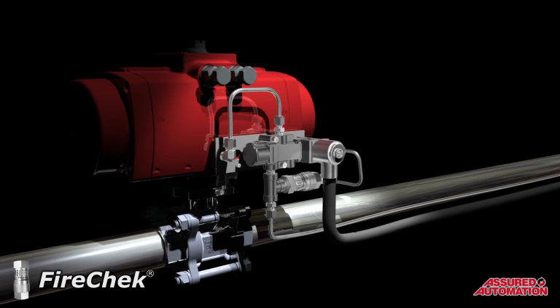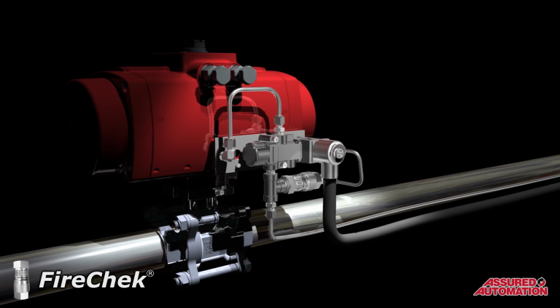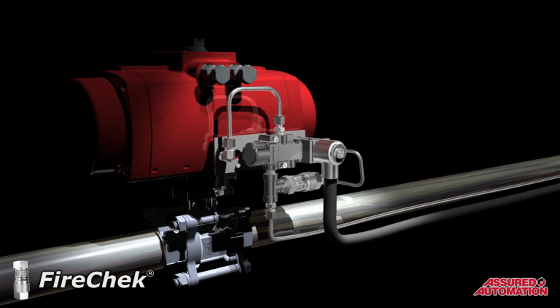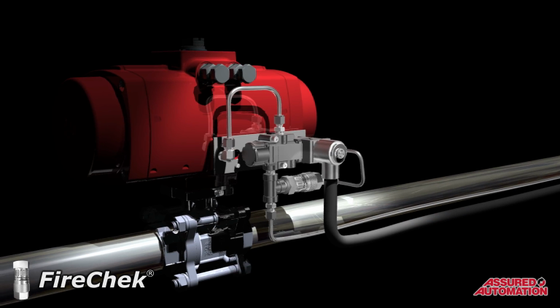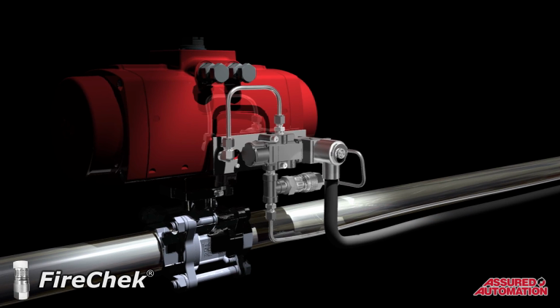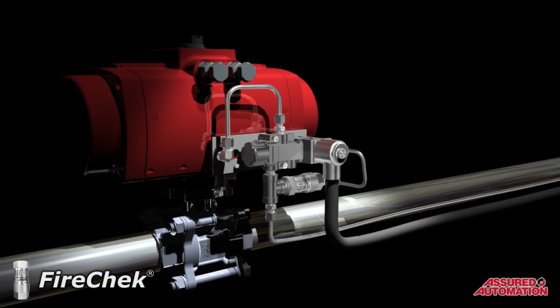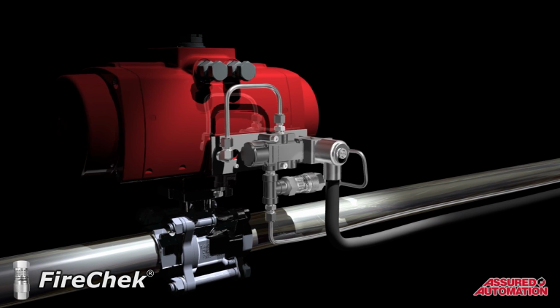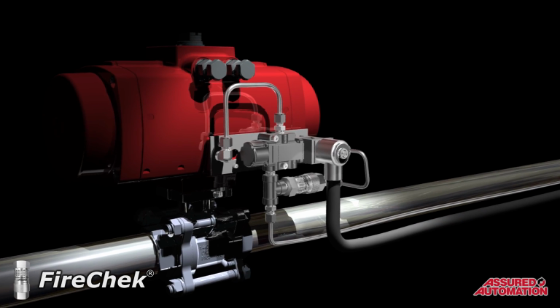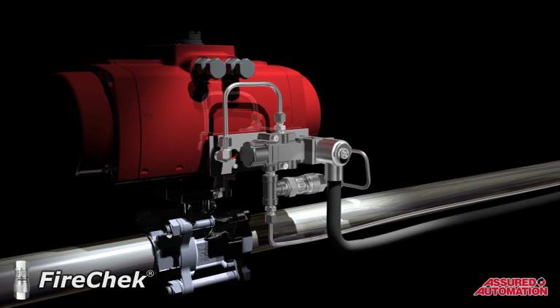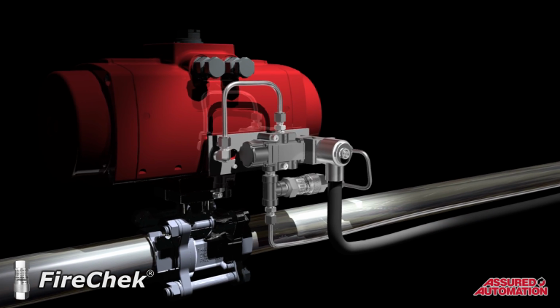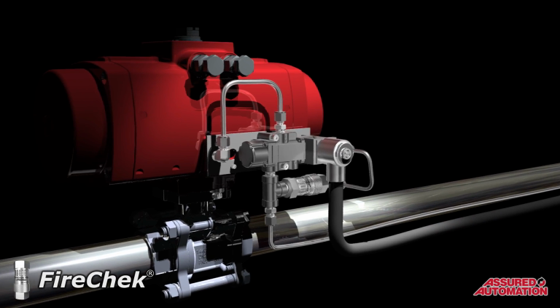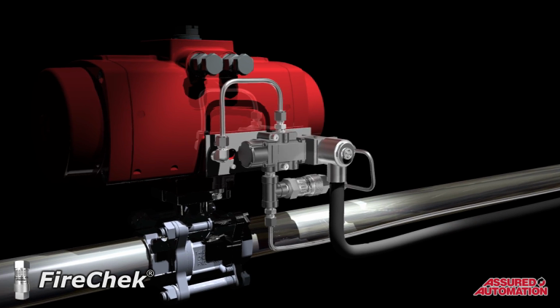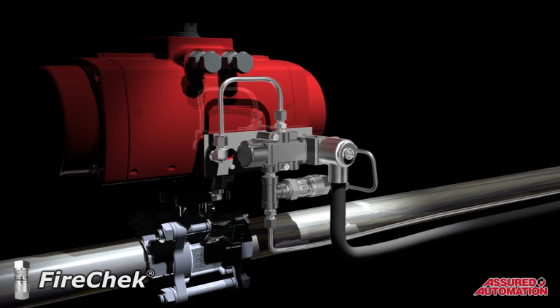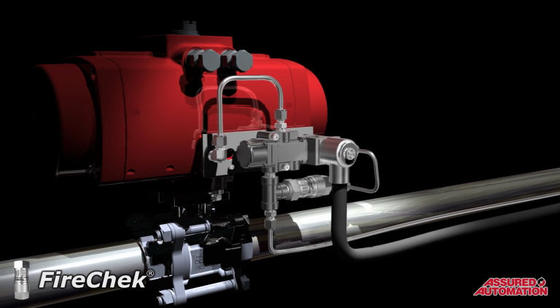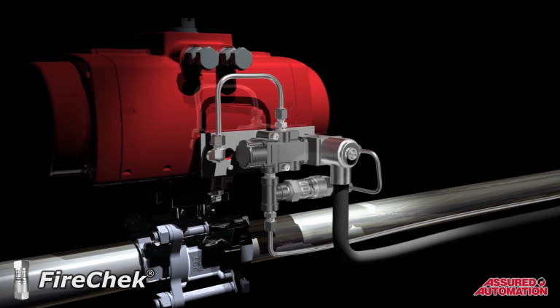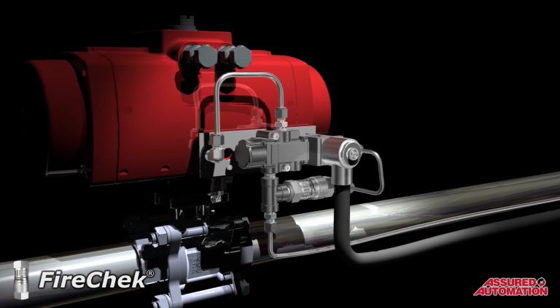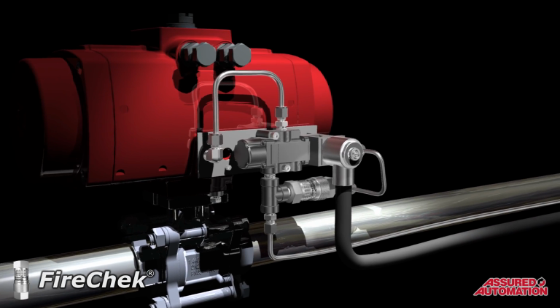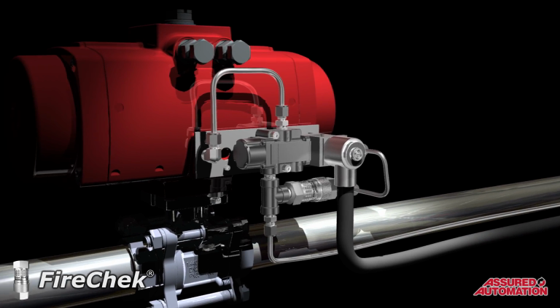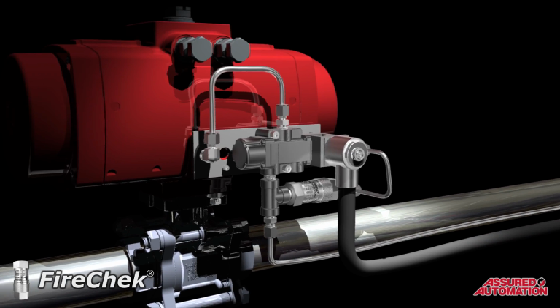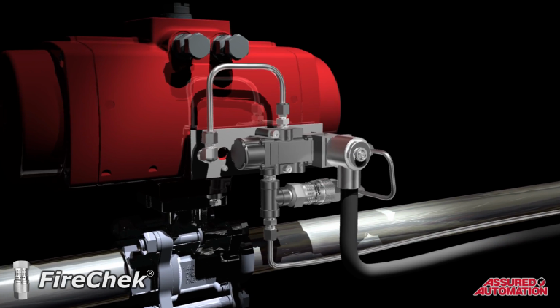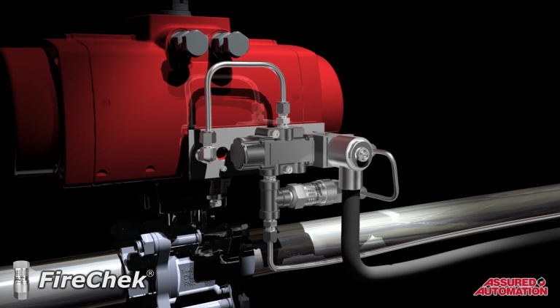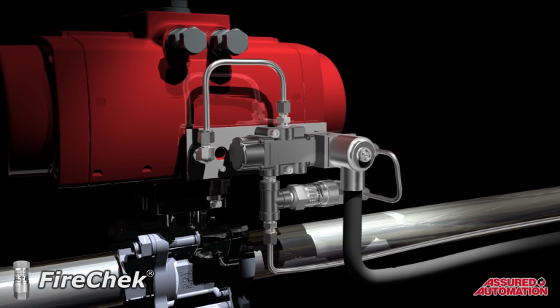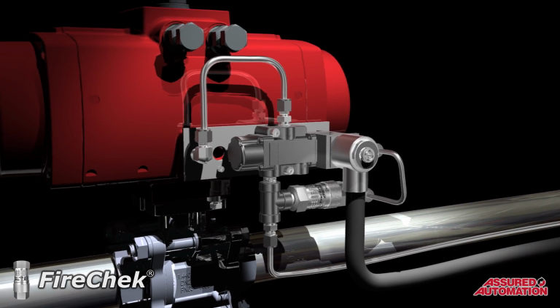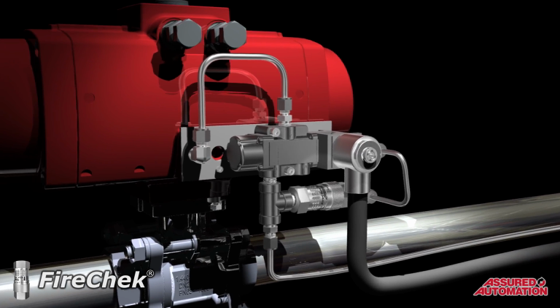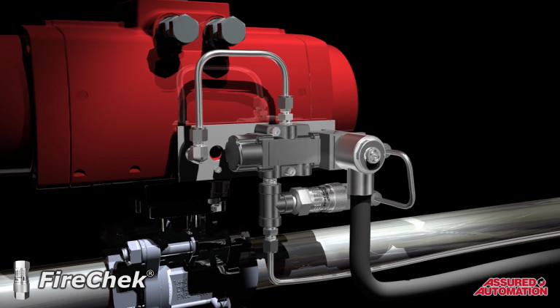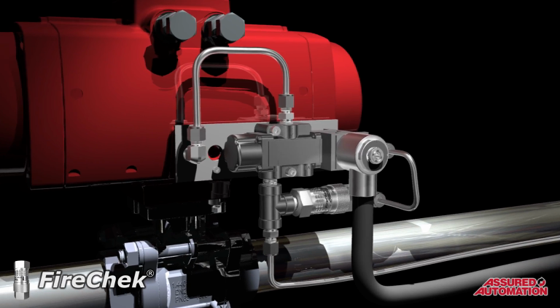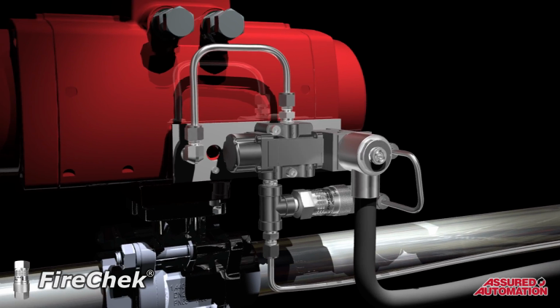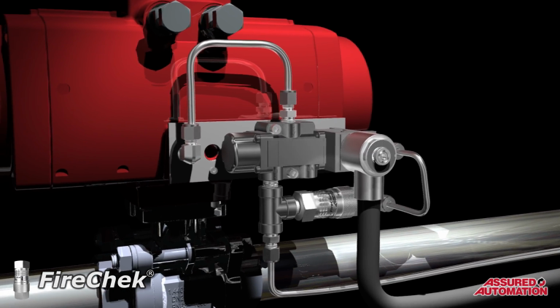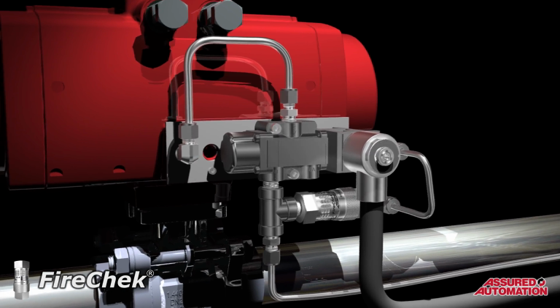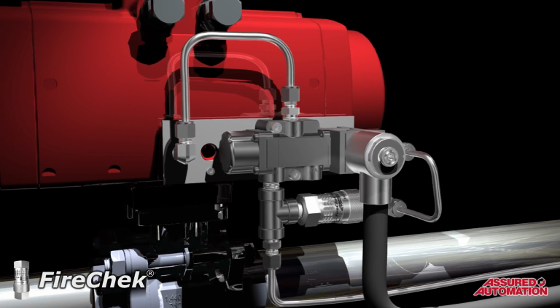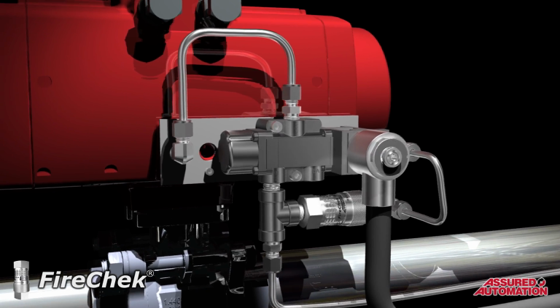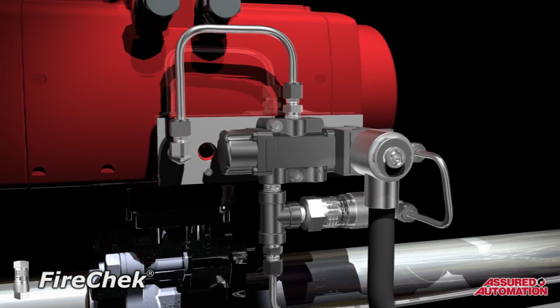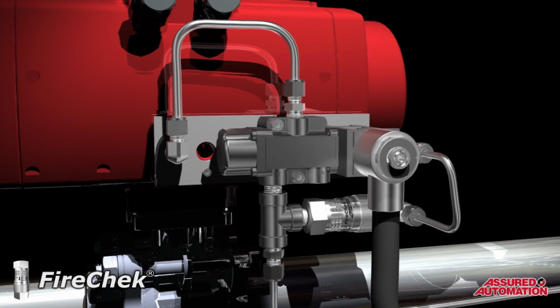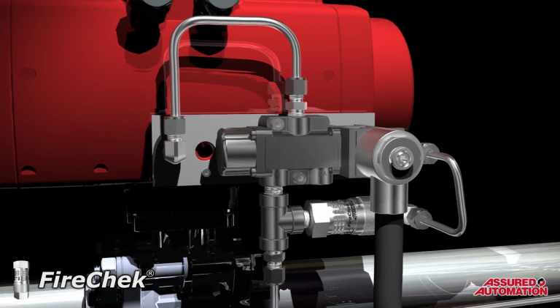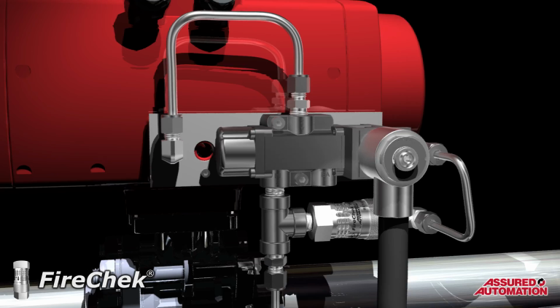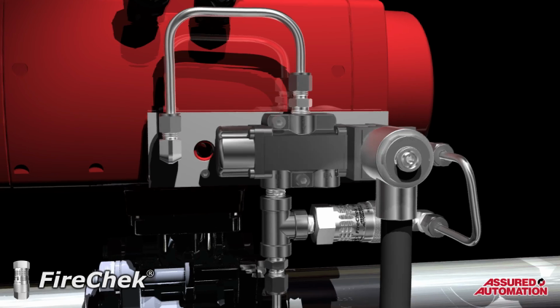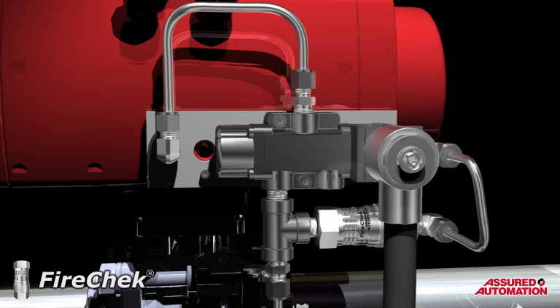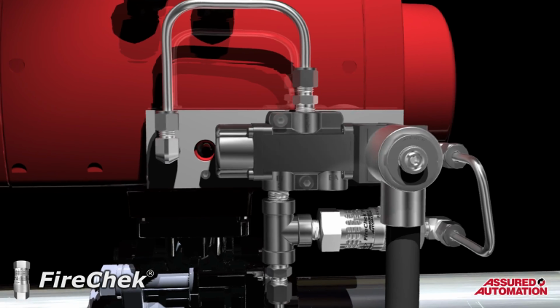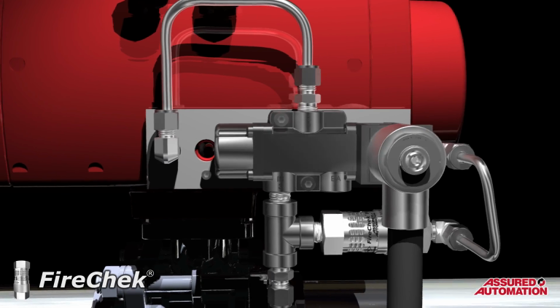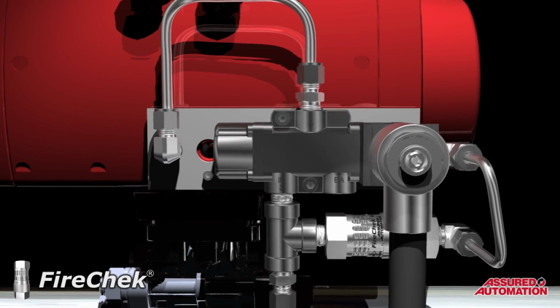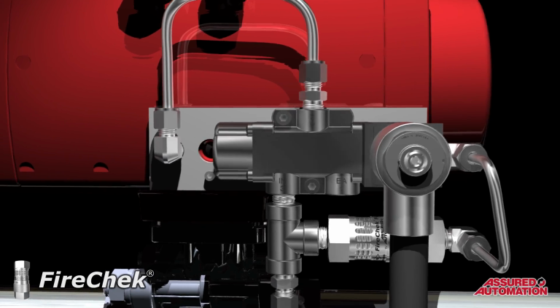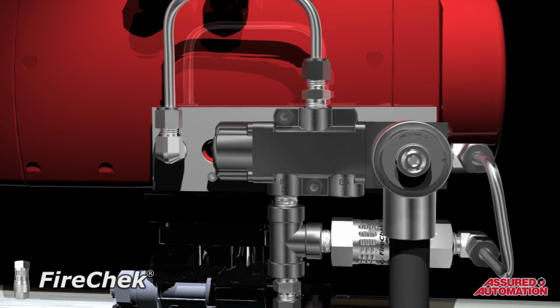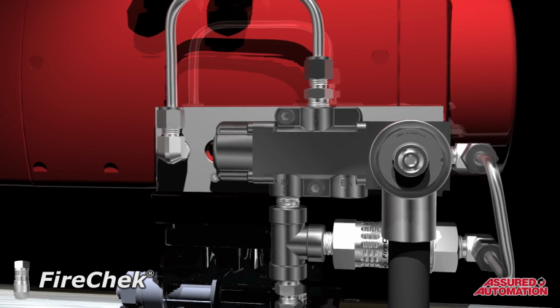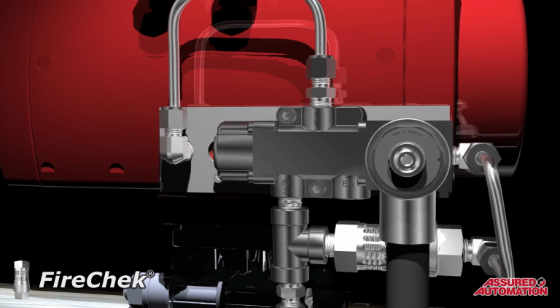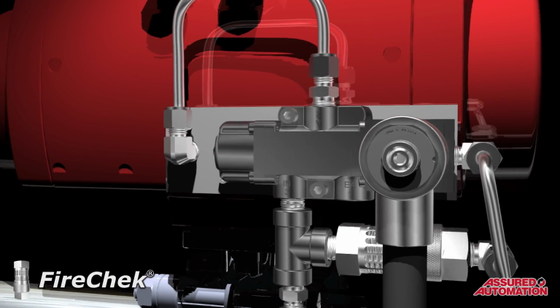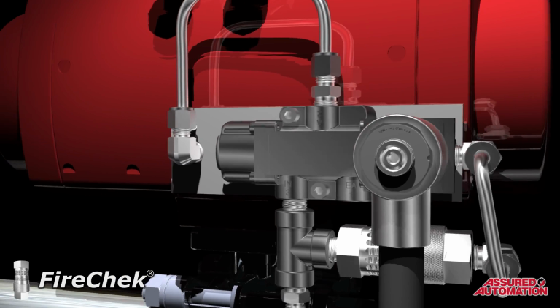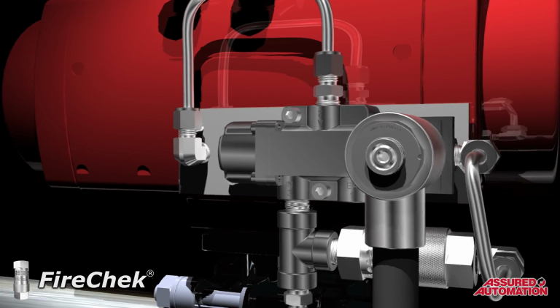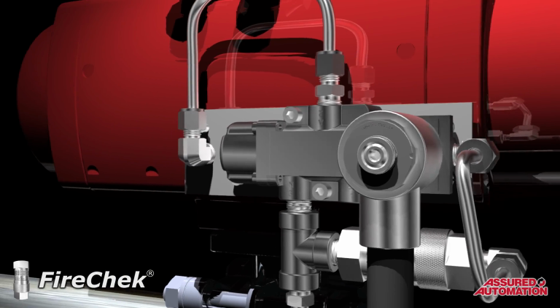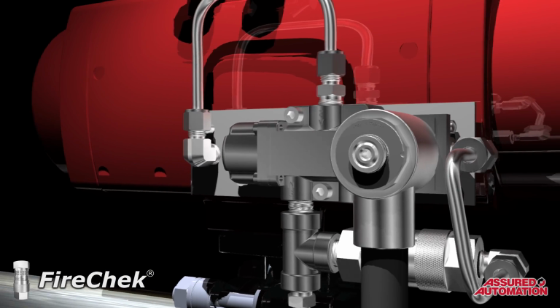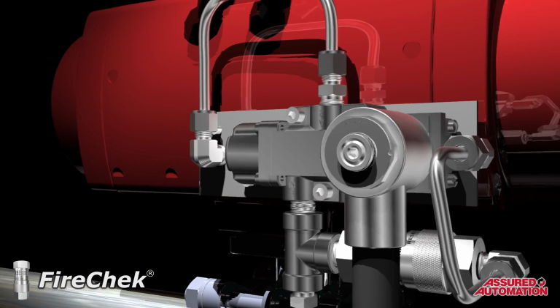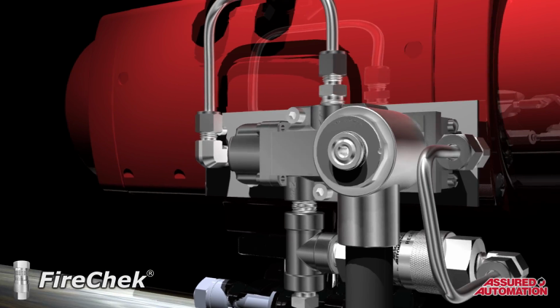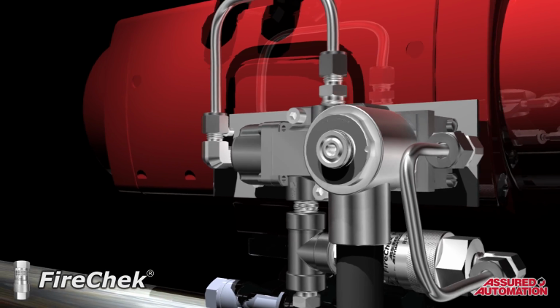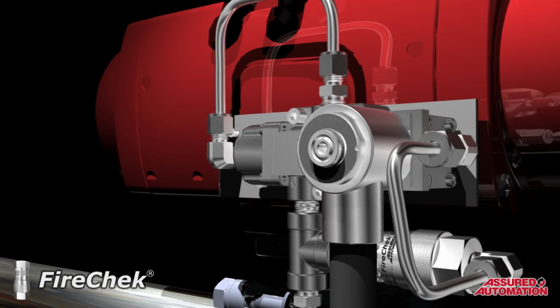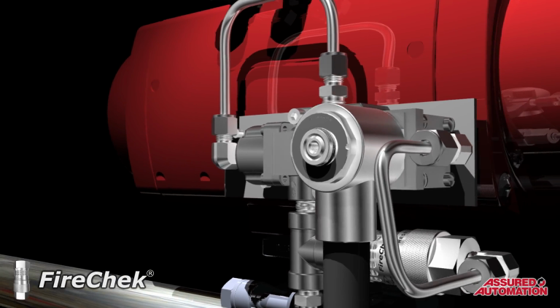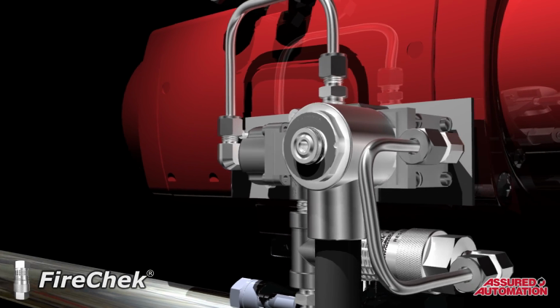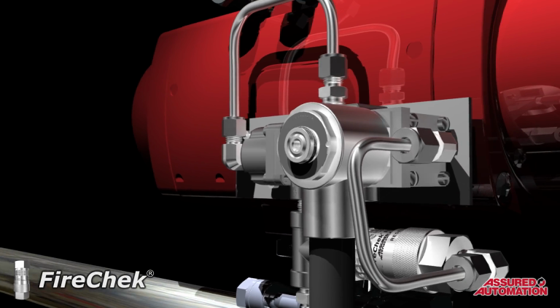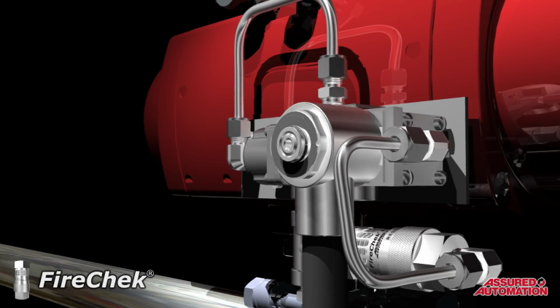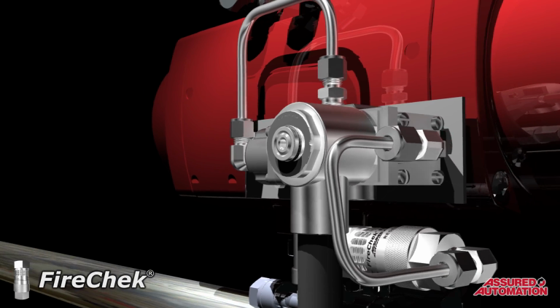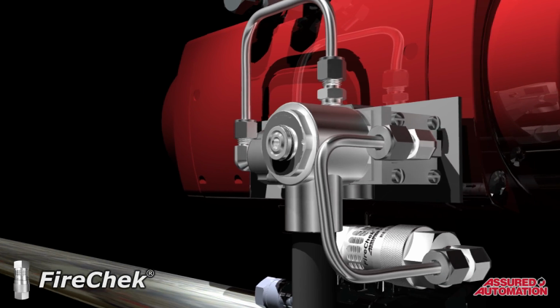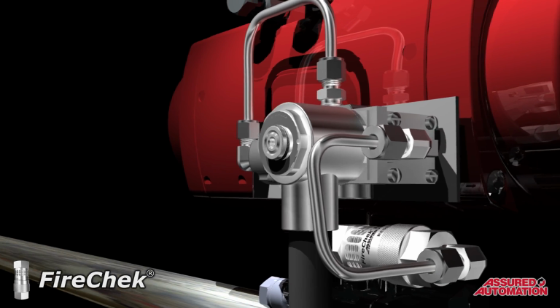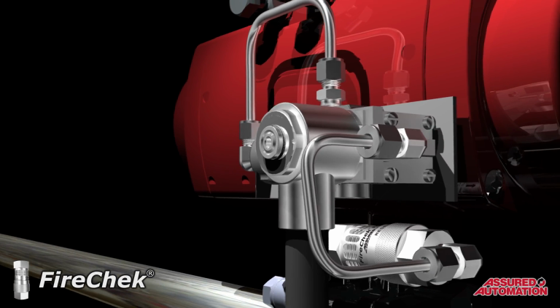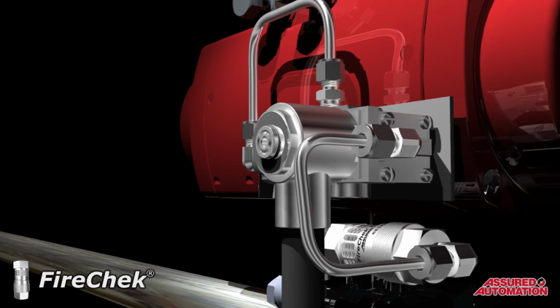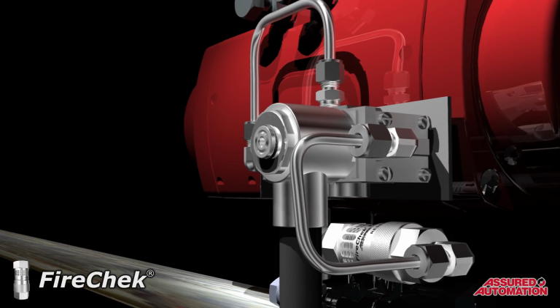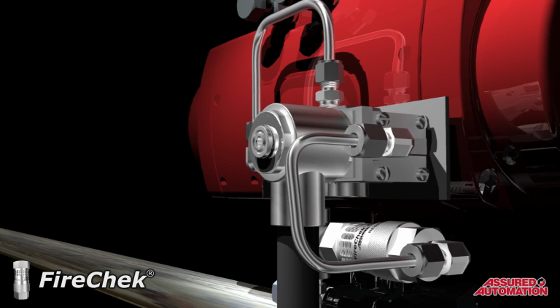They are also available with an explosion-proof control solenoid, allowing them to provide for actuator control as well as emergency shutdown.